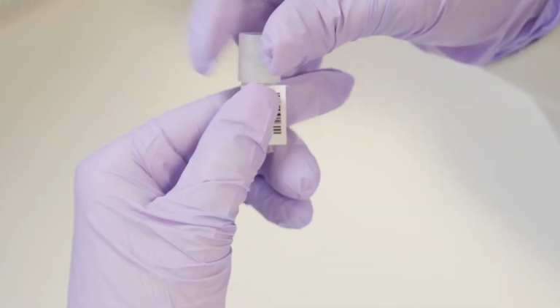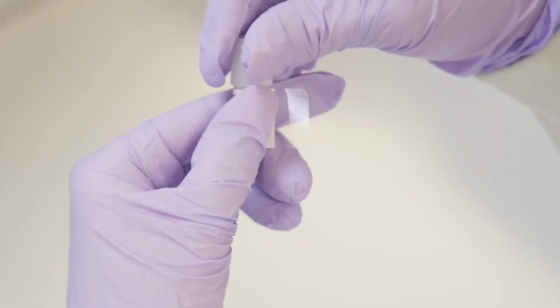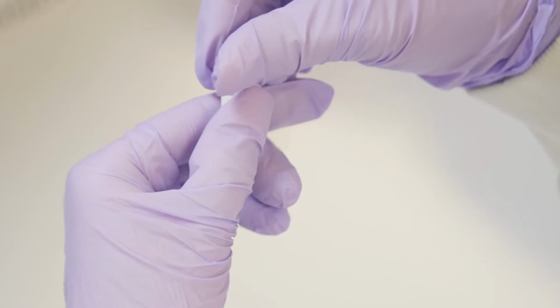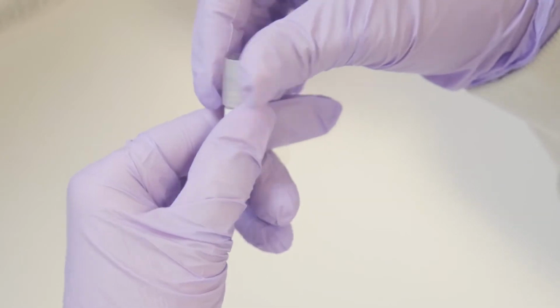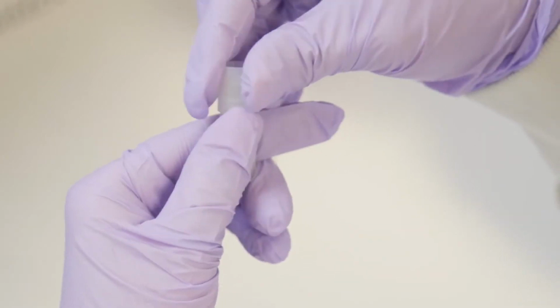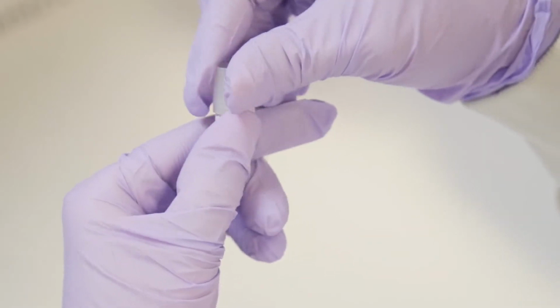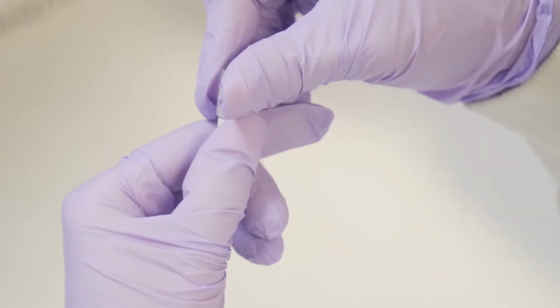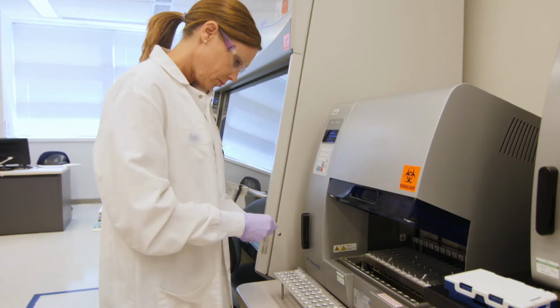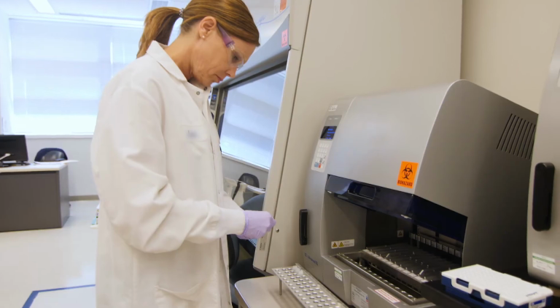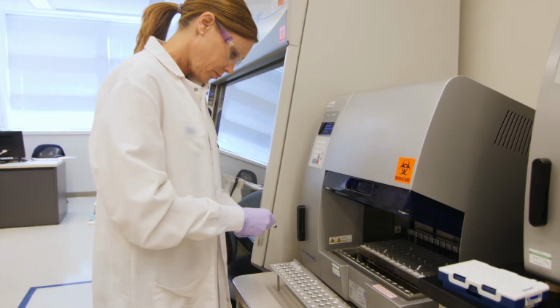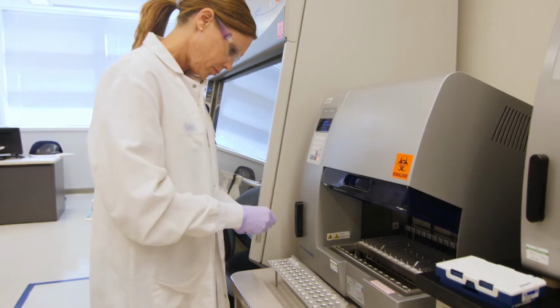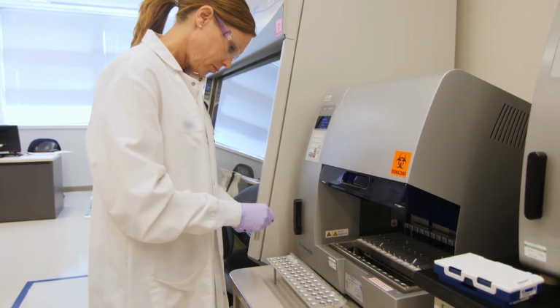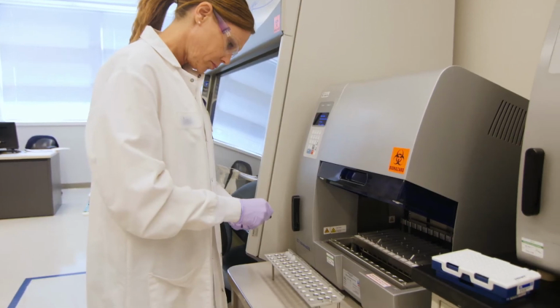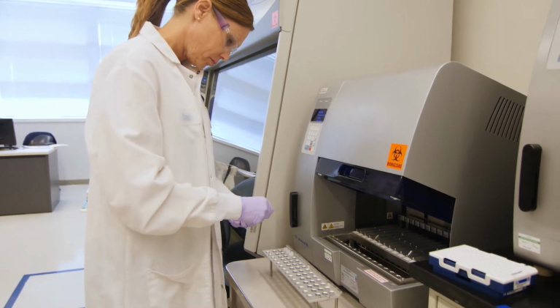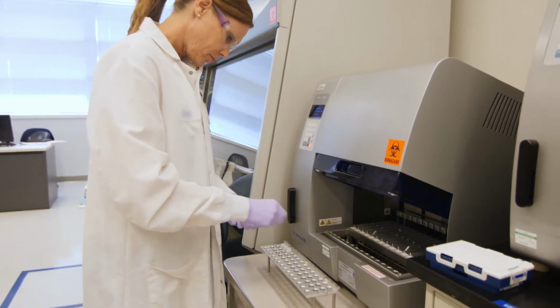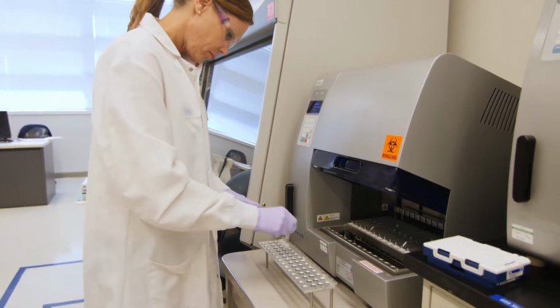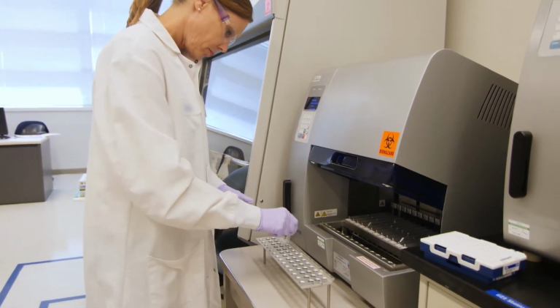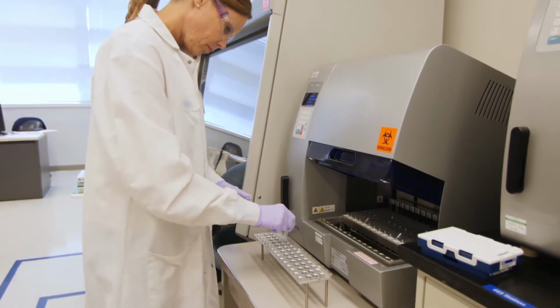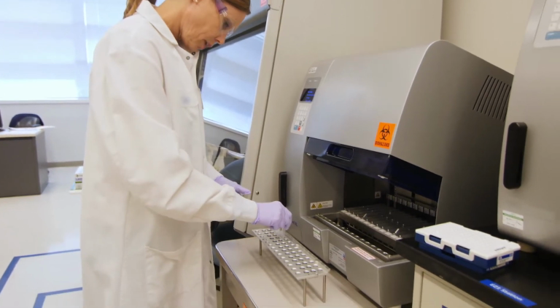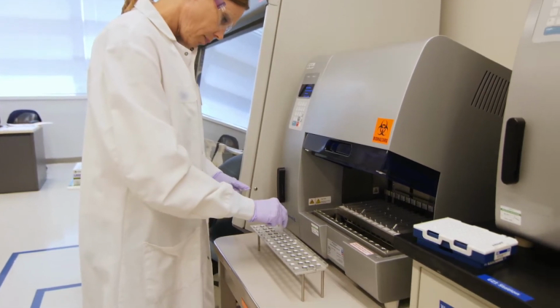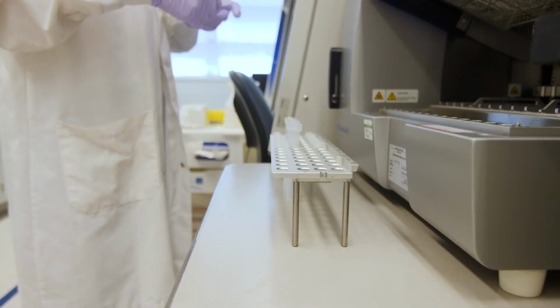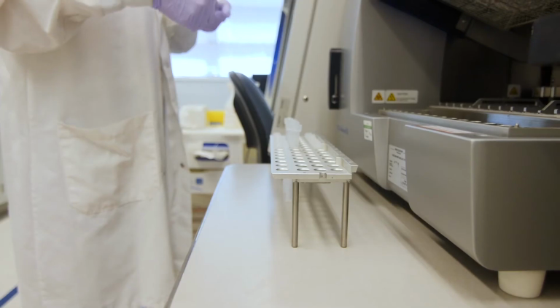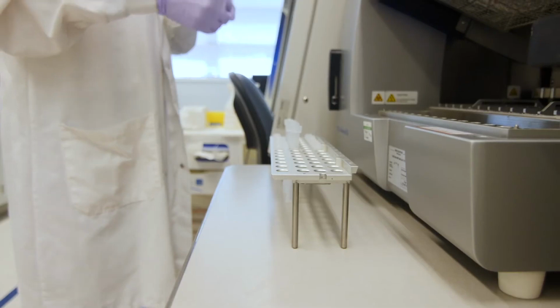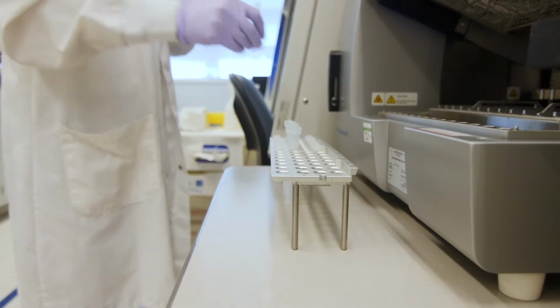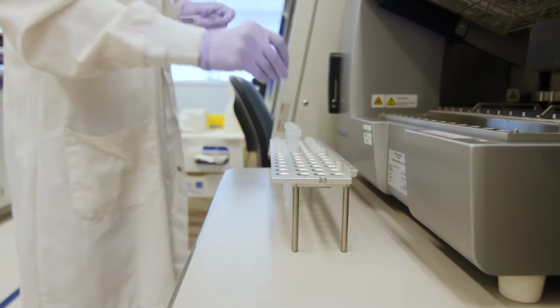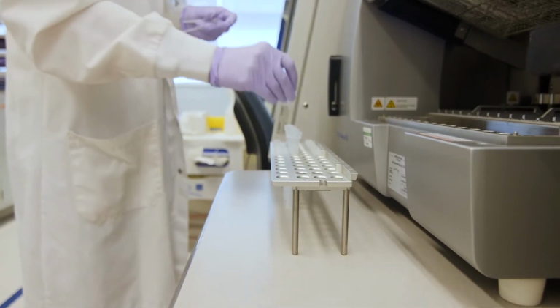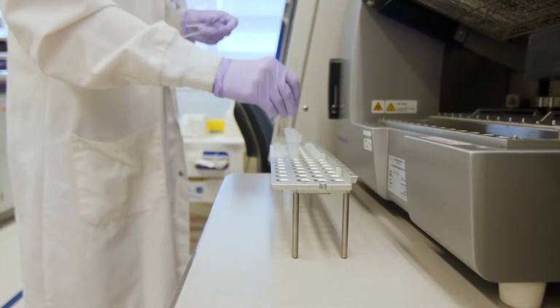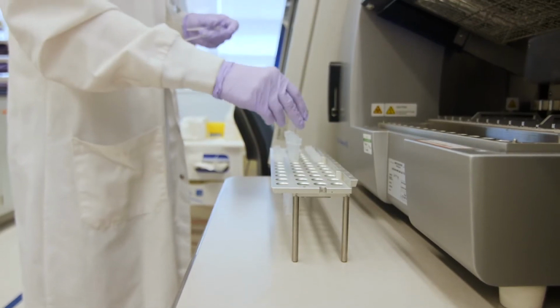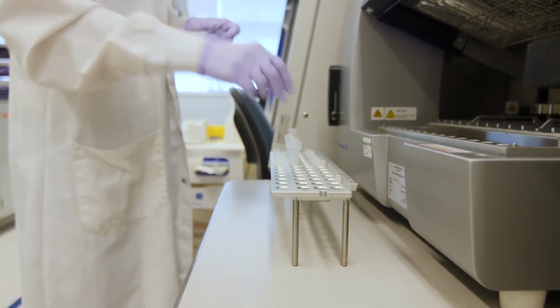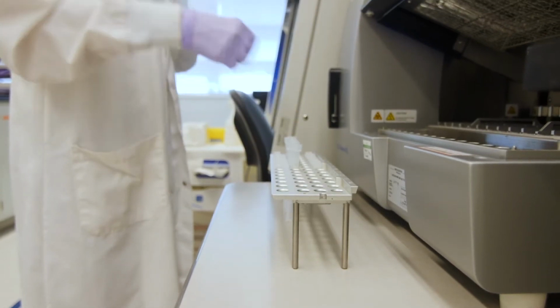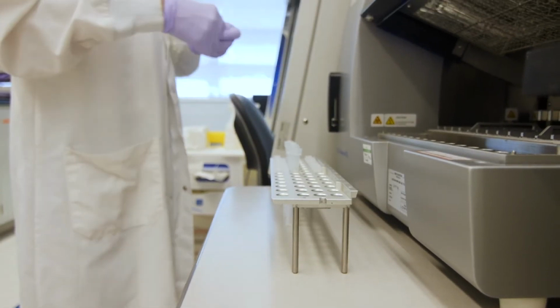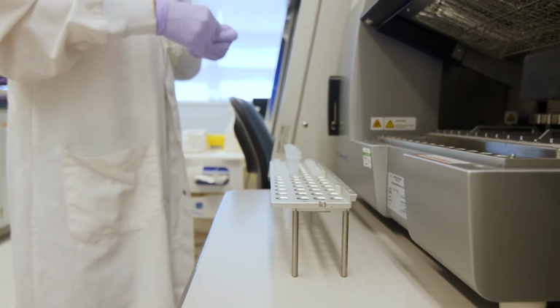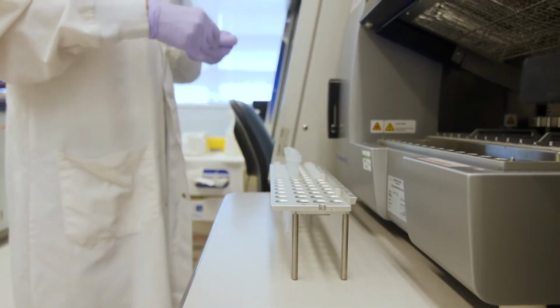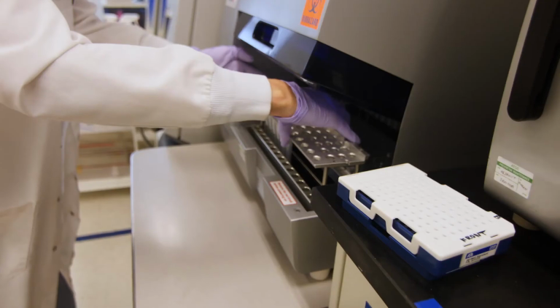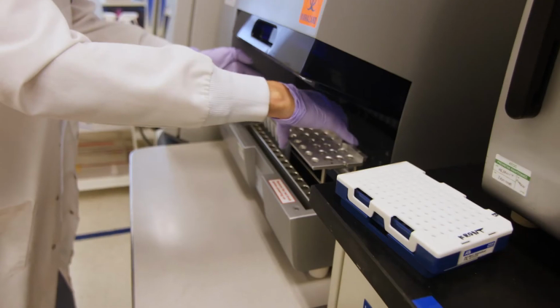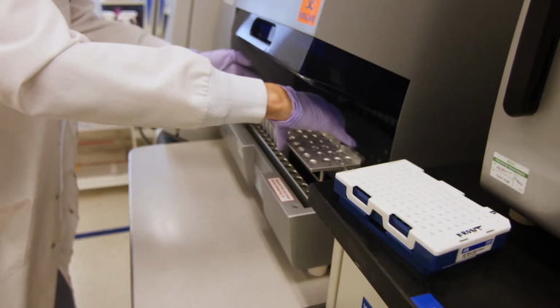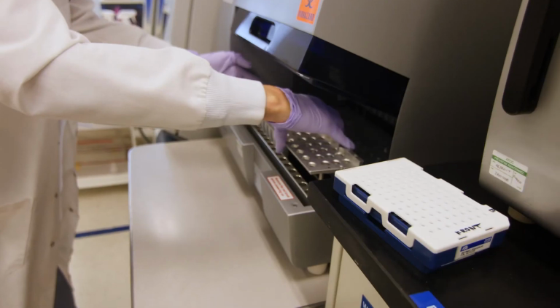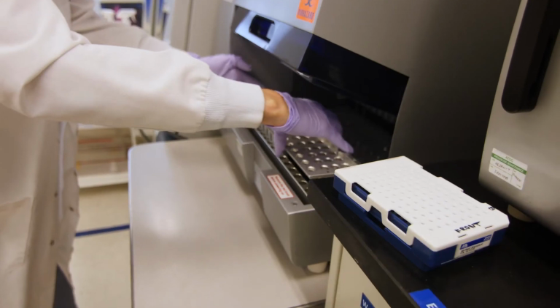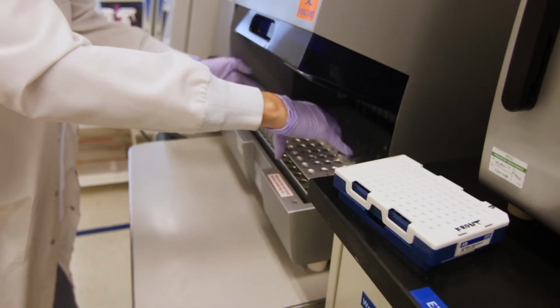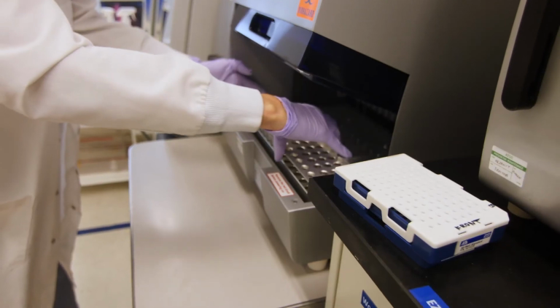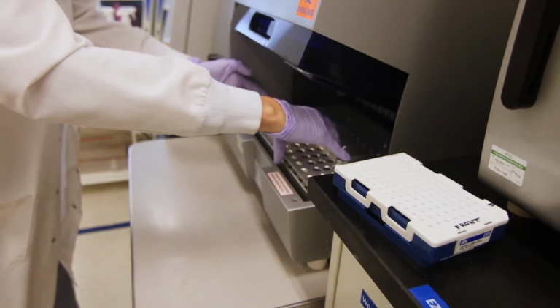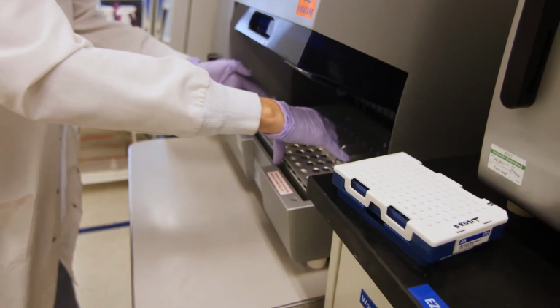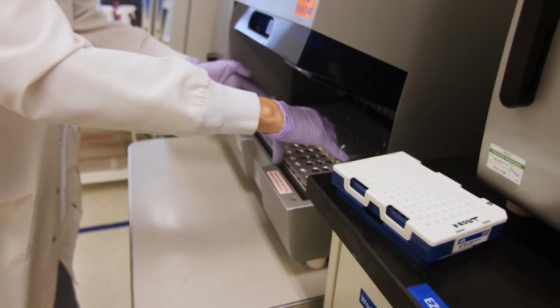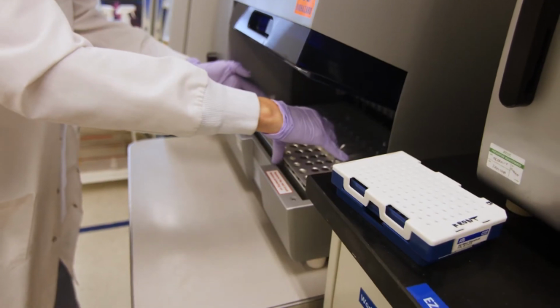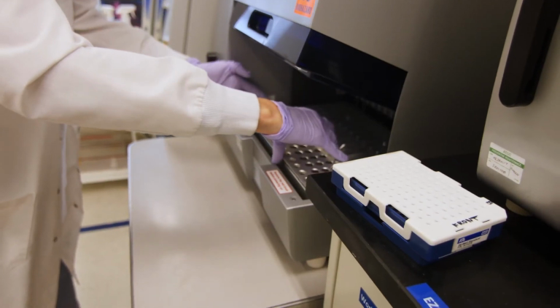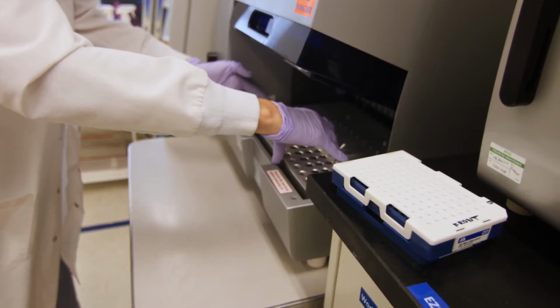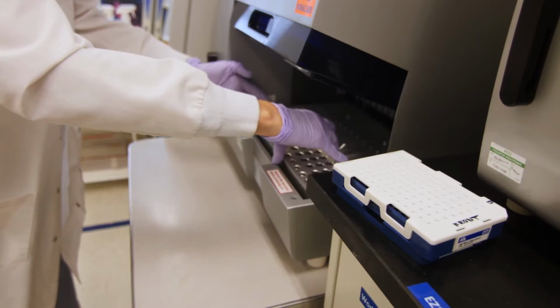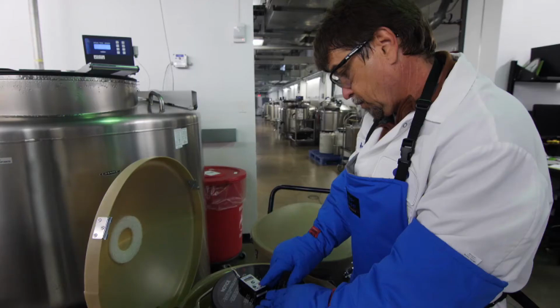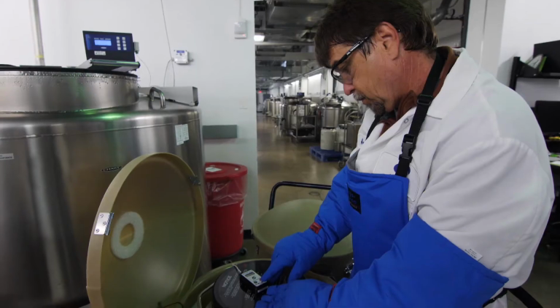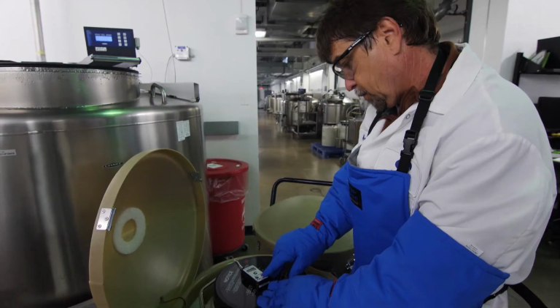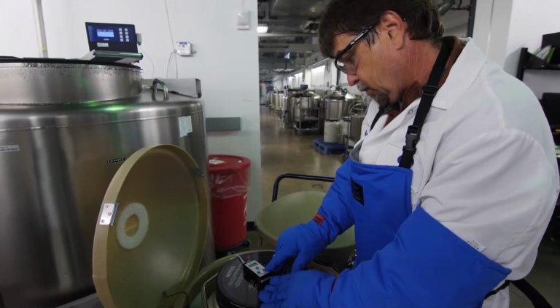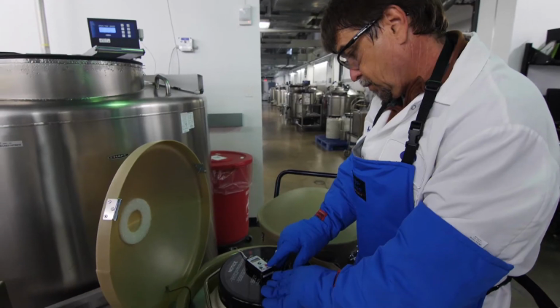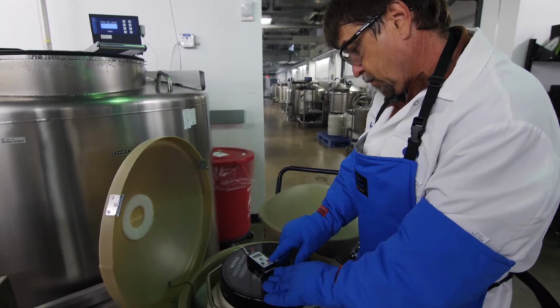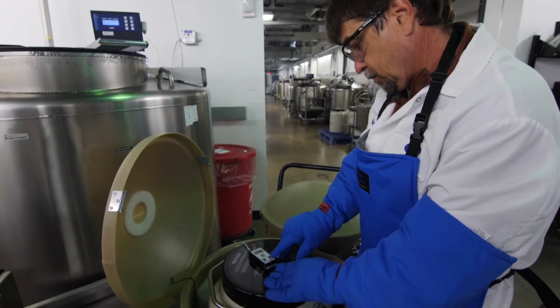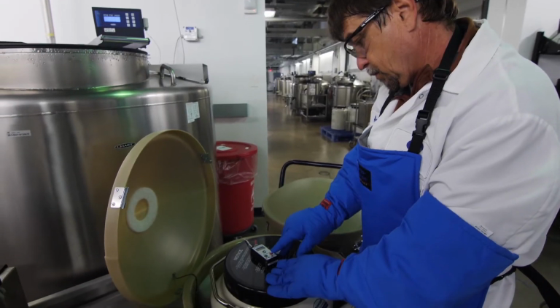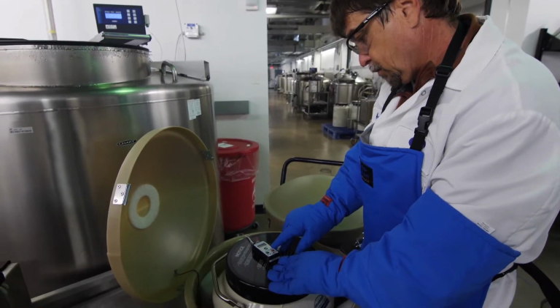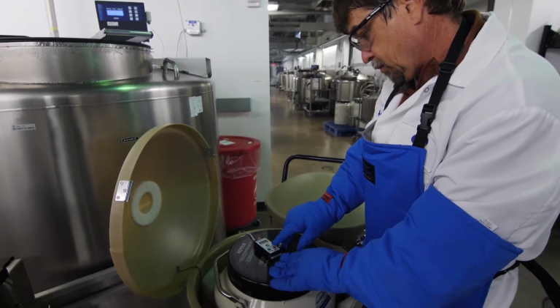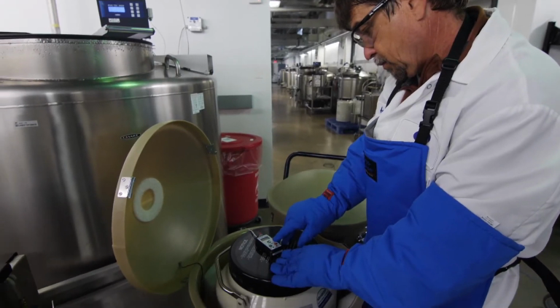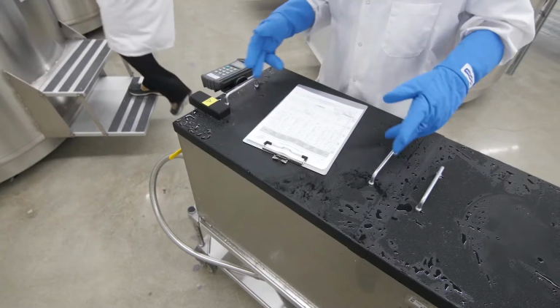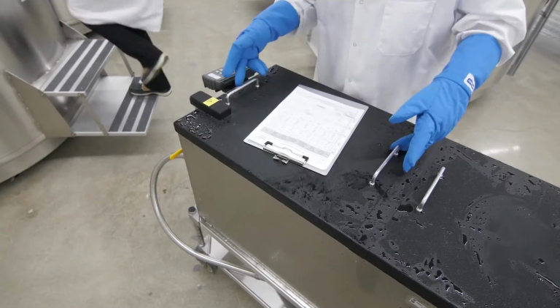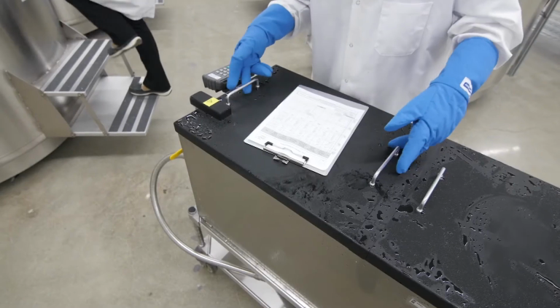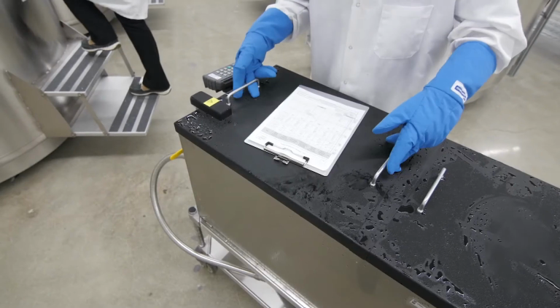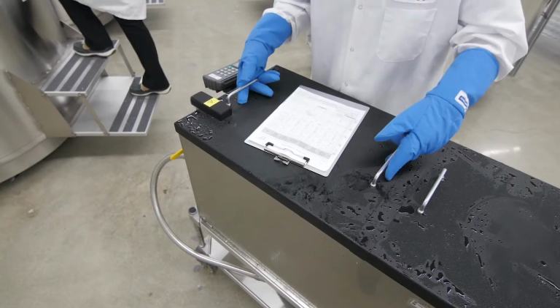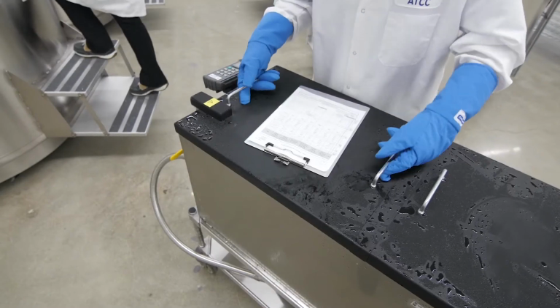For CGMP compliant services, we have dedicated and validated units with access restricted to CGMP trained staff only.